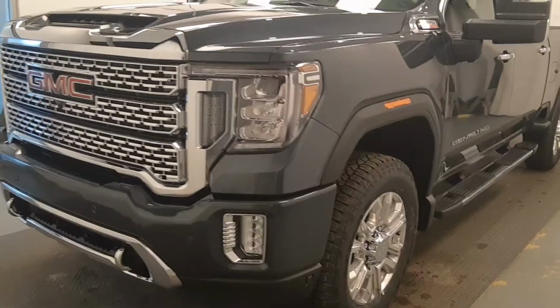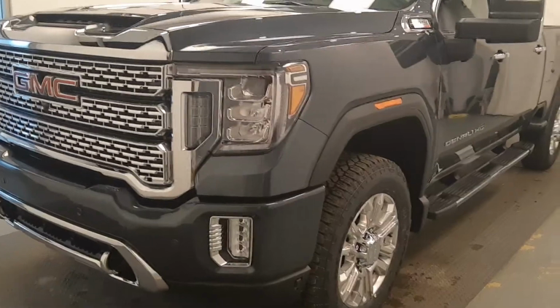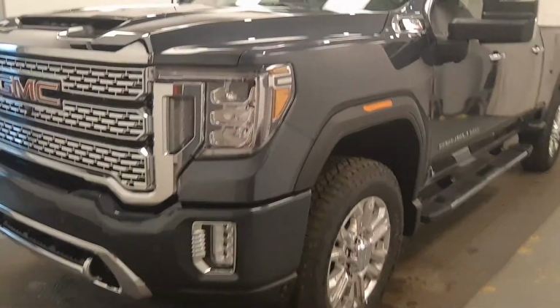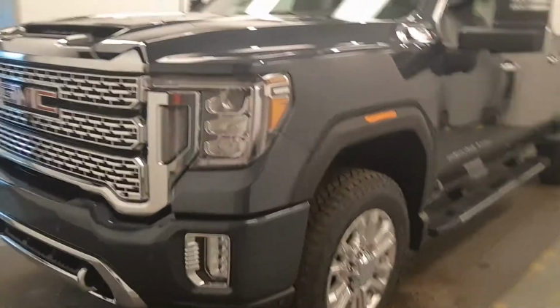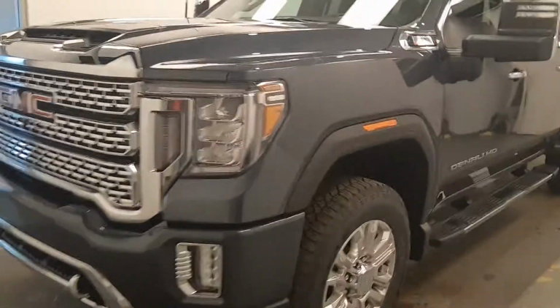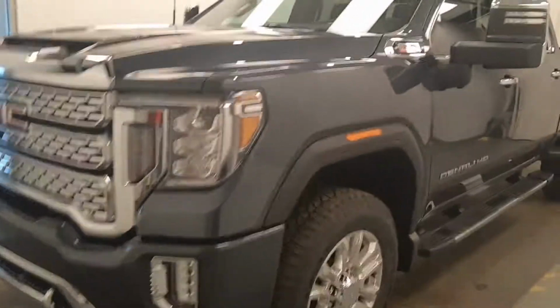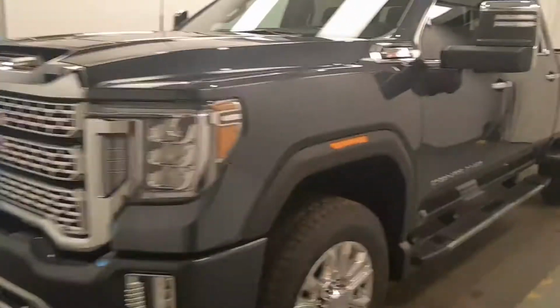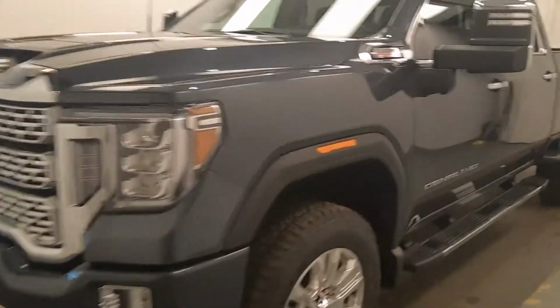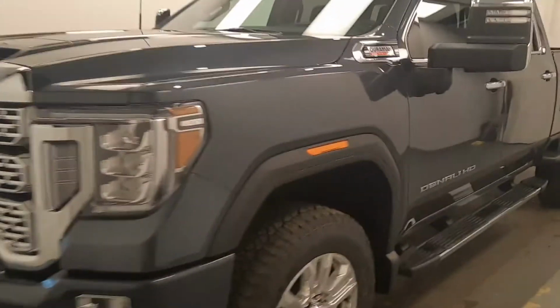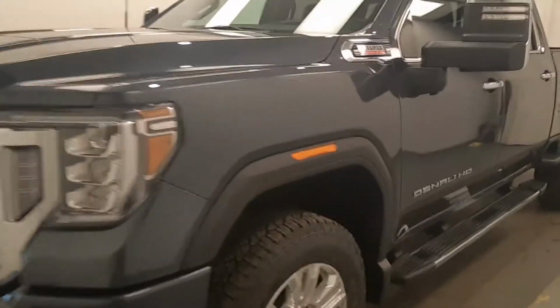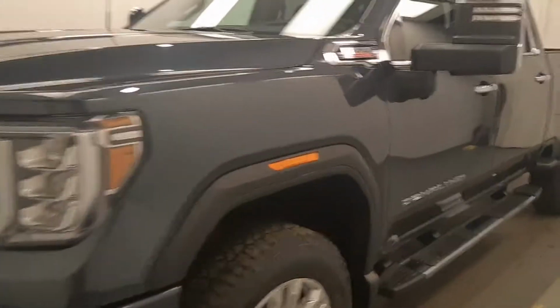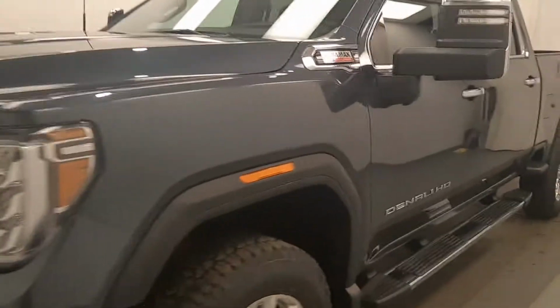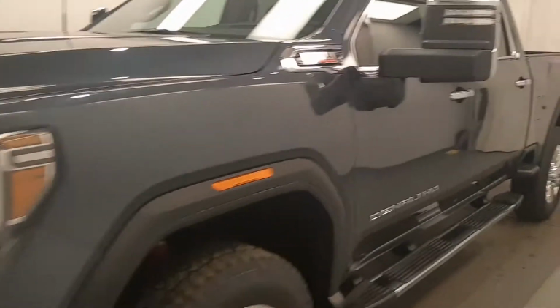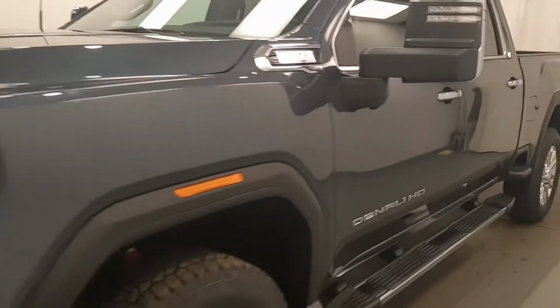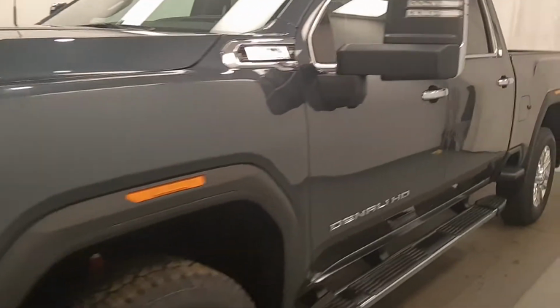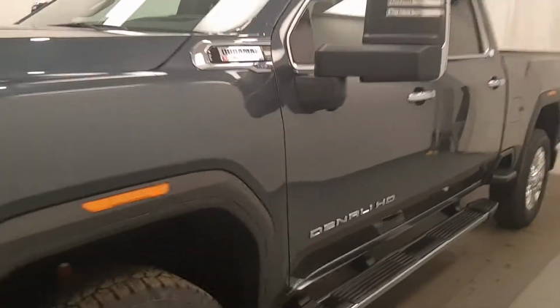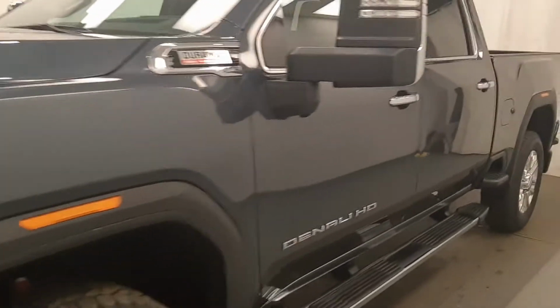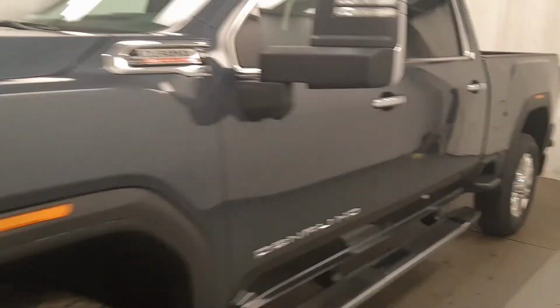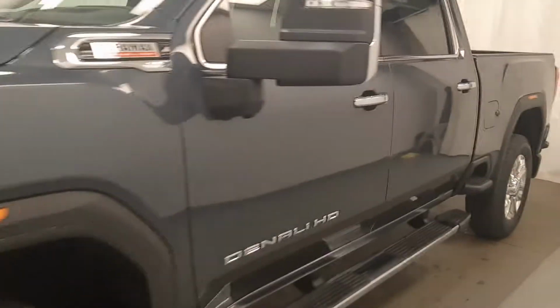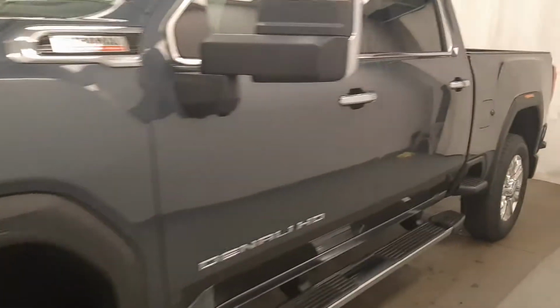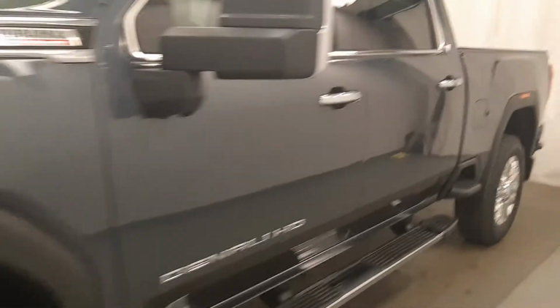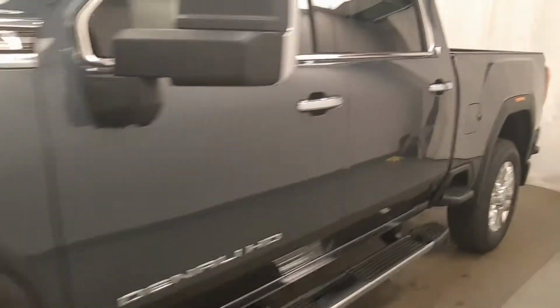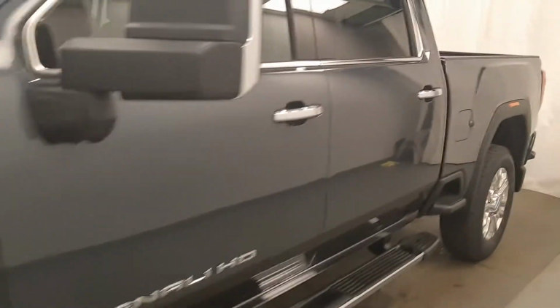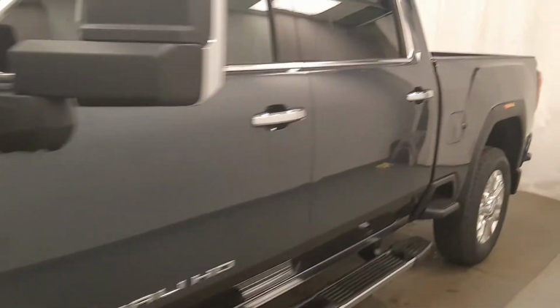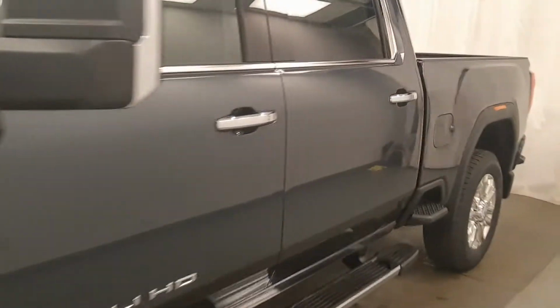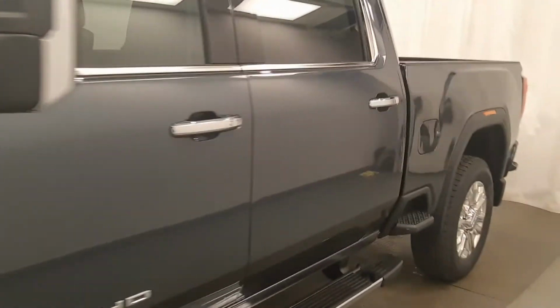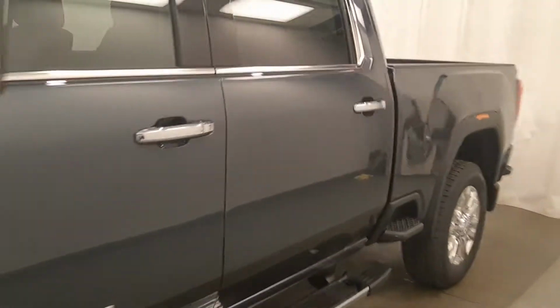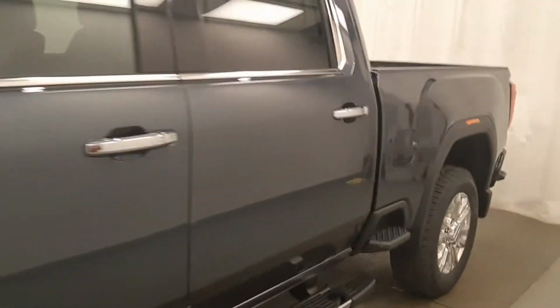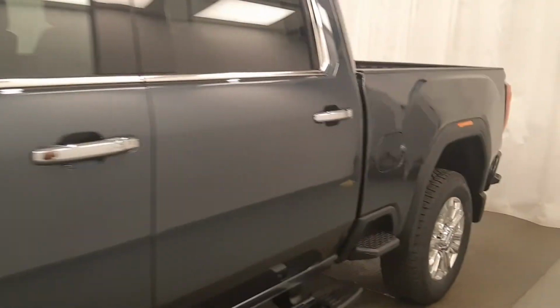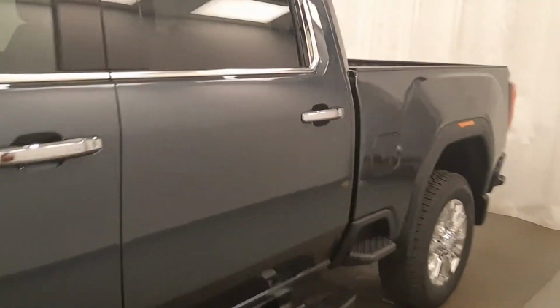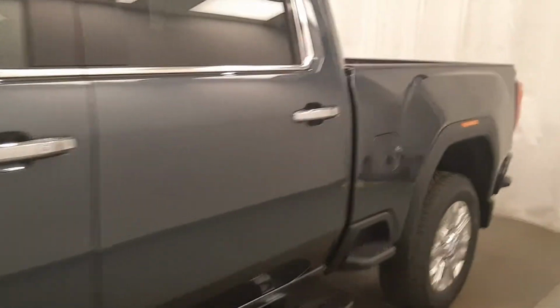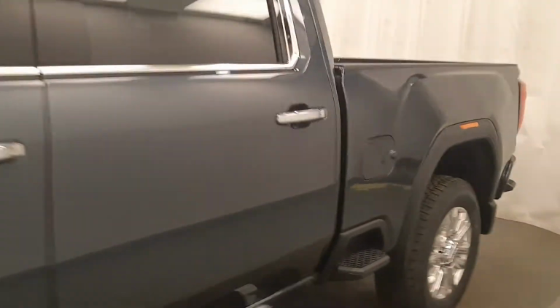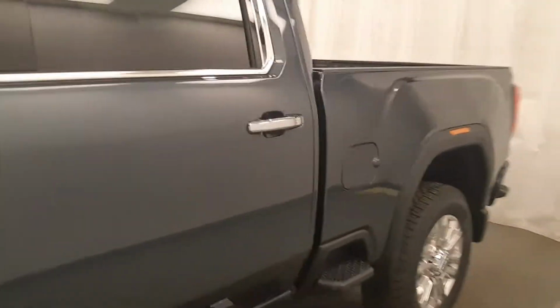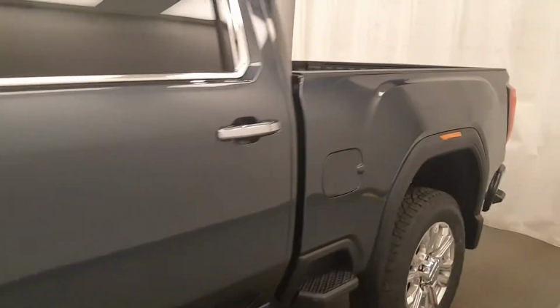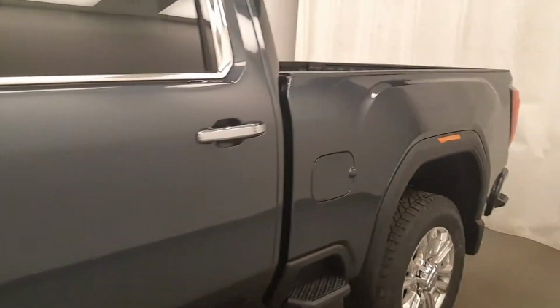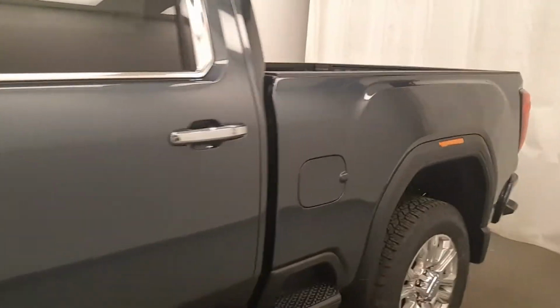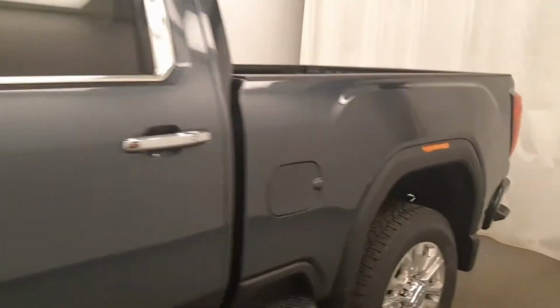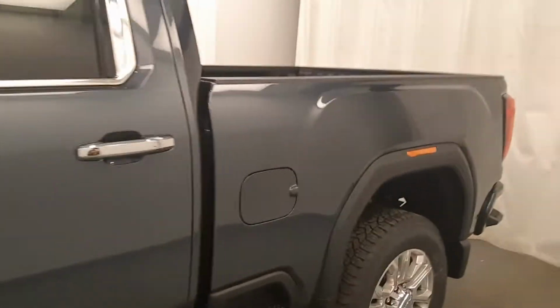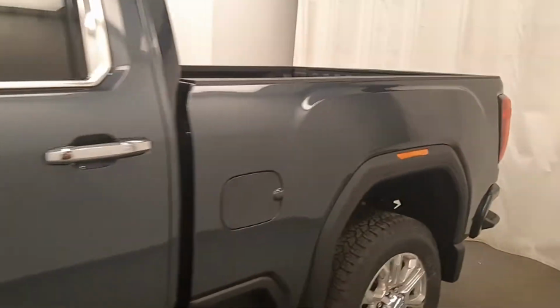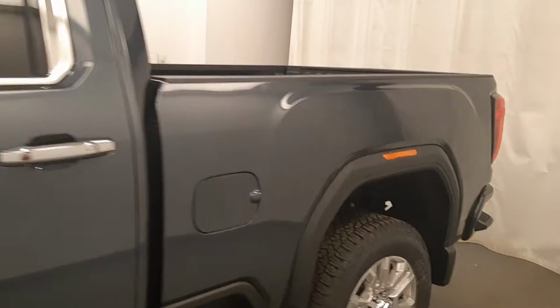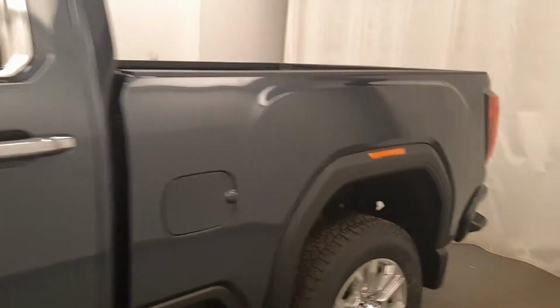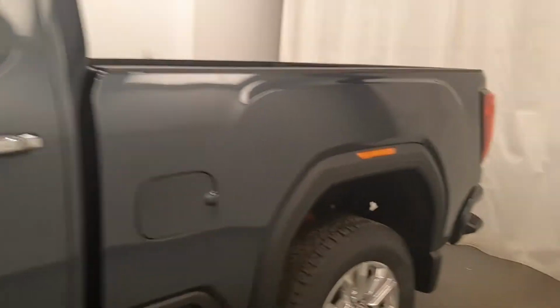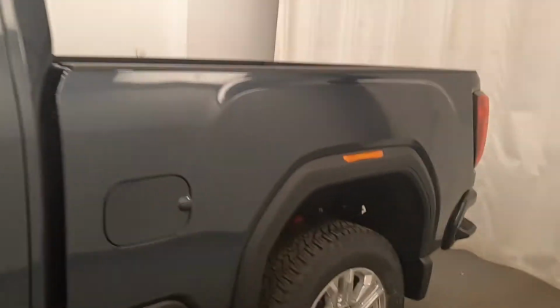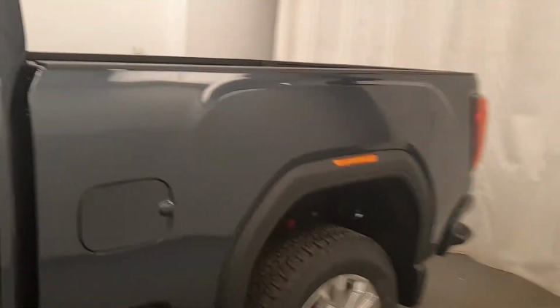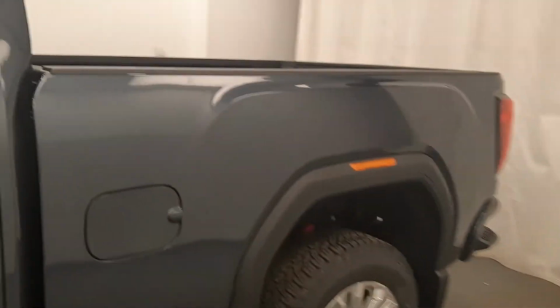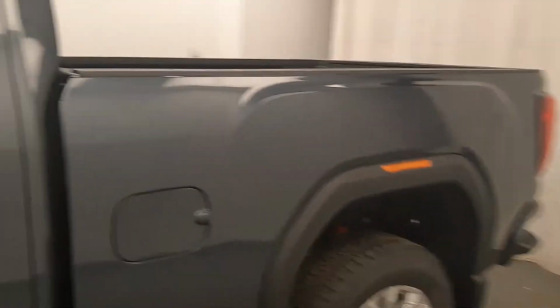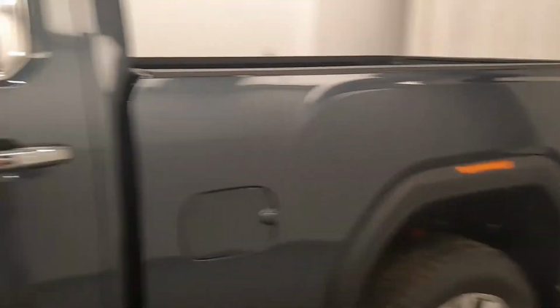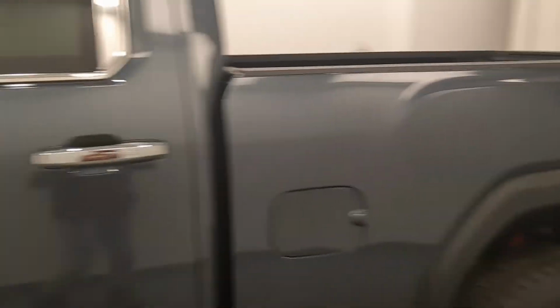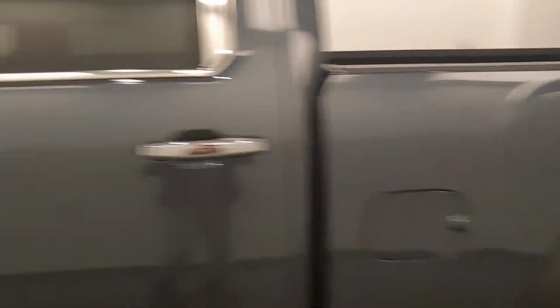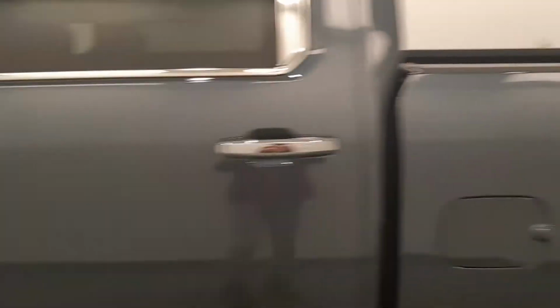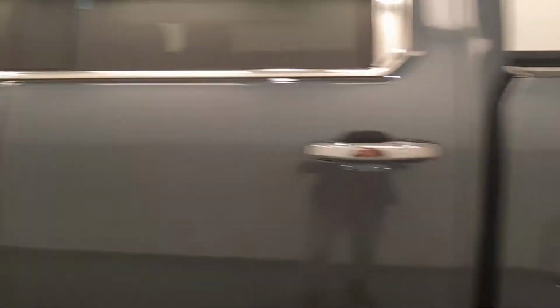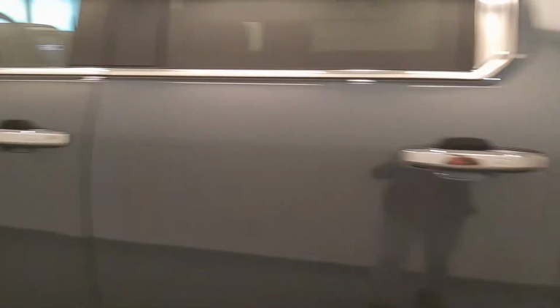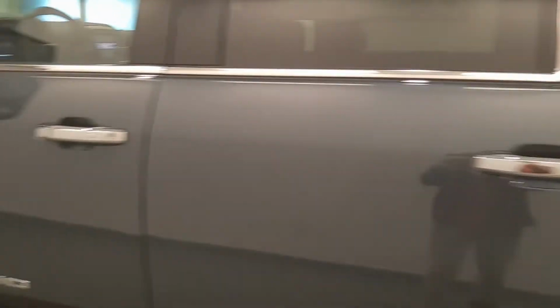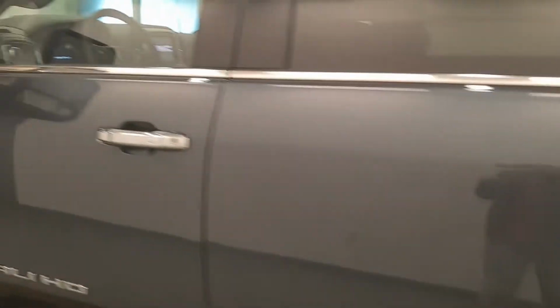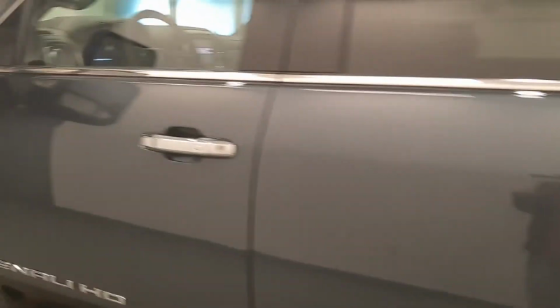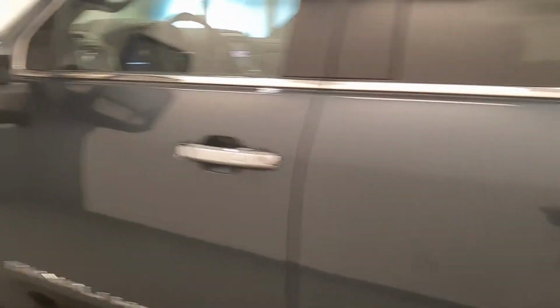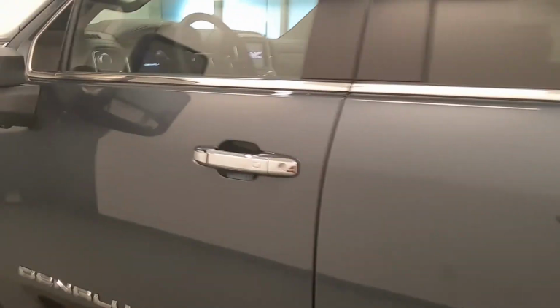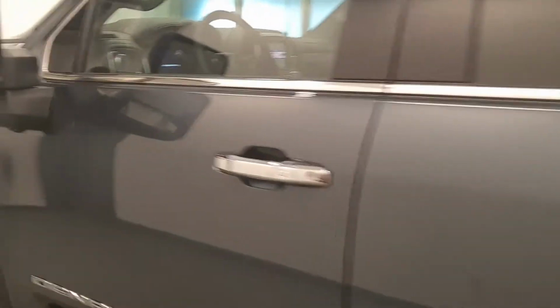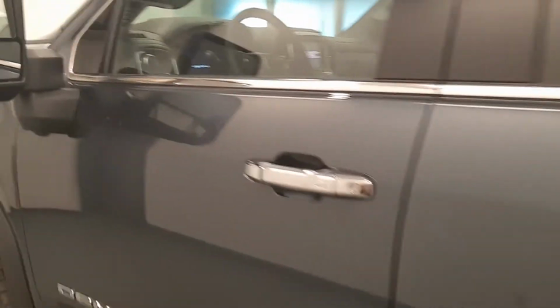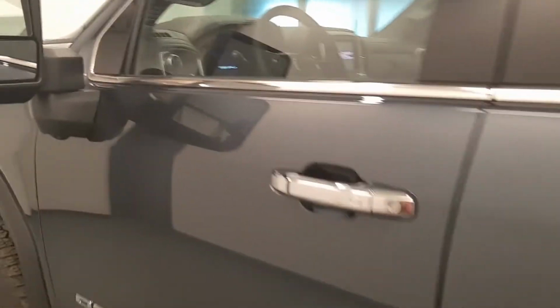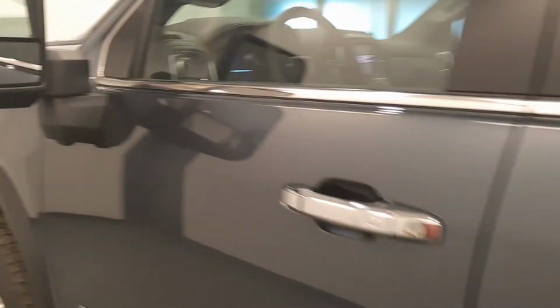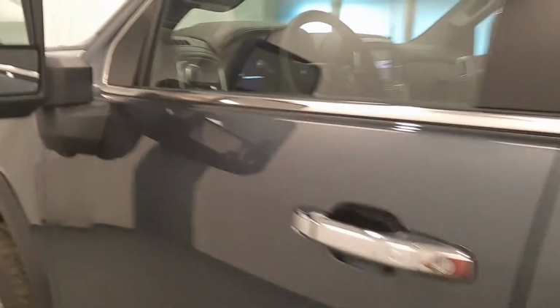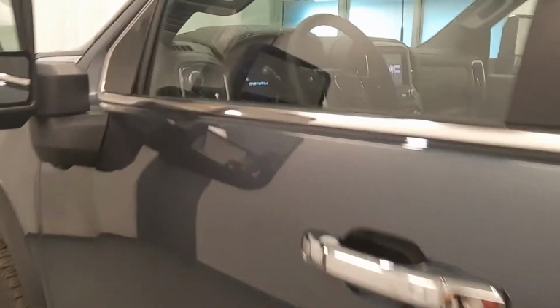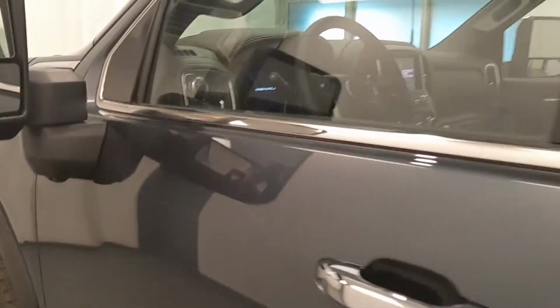Today we're viewing stock number 214190 on a 2020 GMC 3500 Denali HD and our exterior color is dark sky.